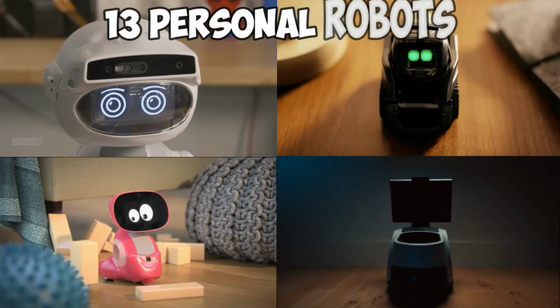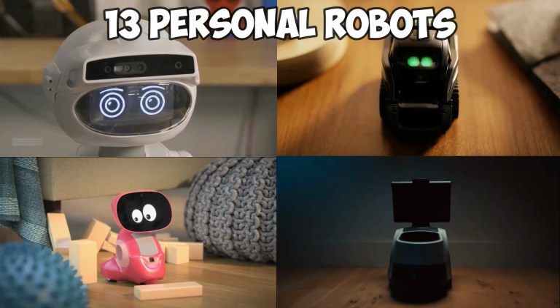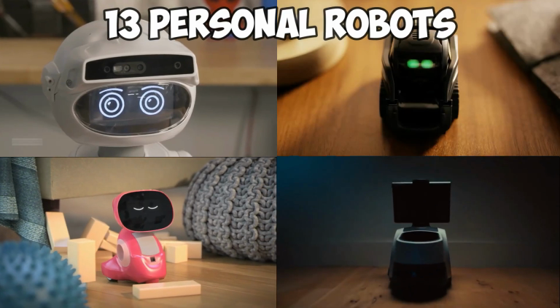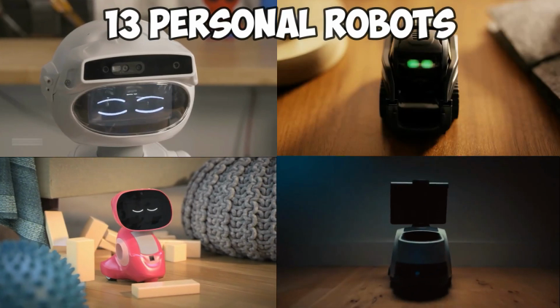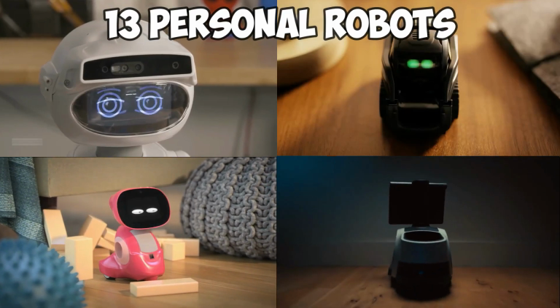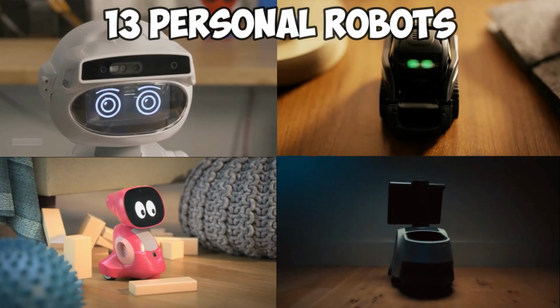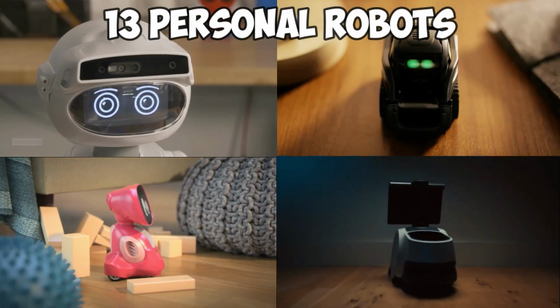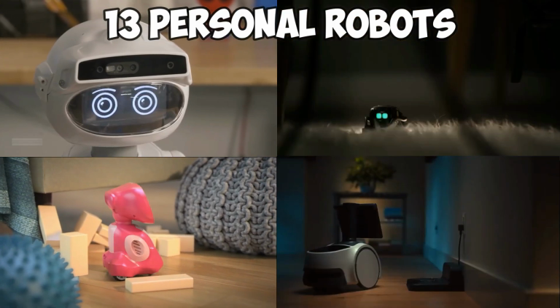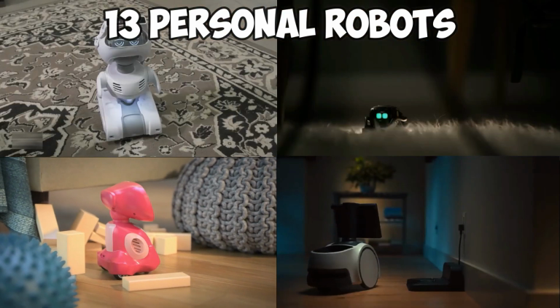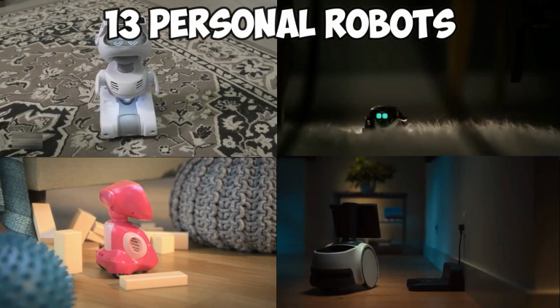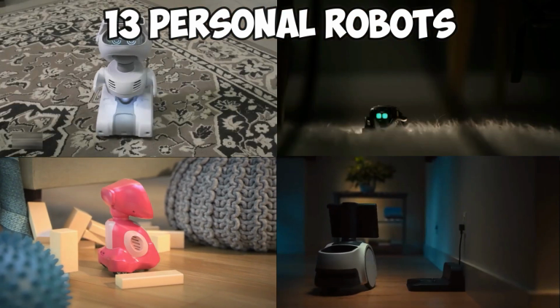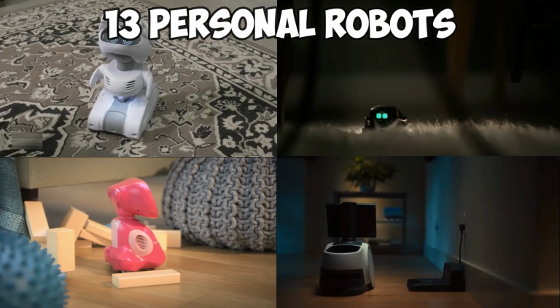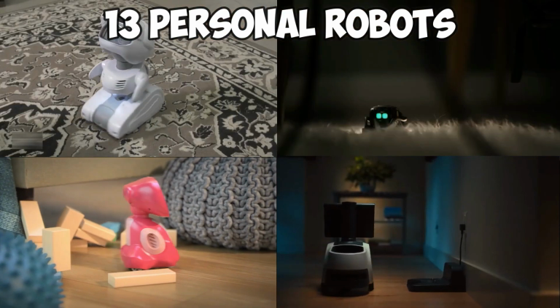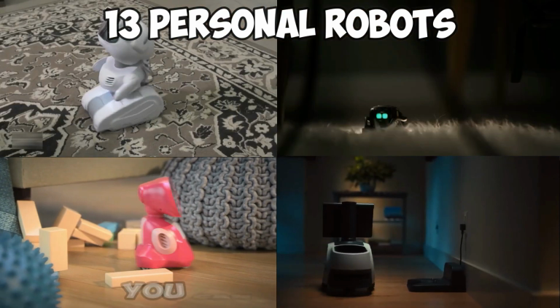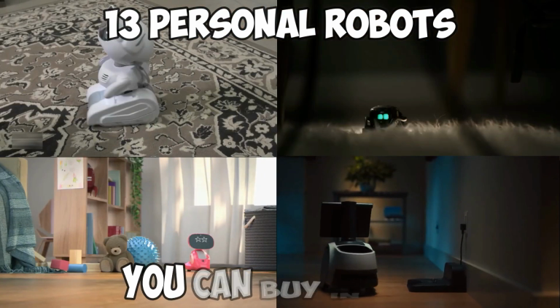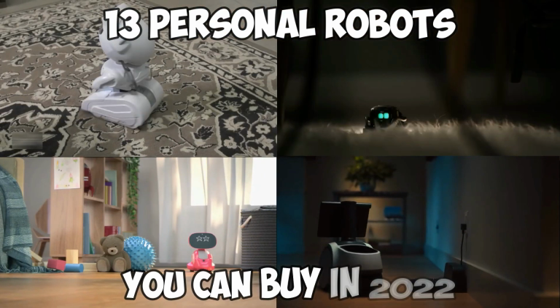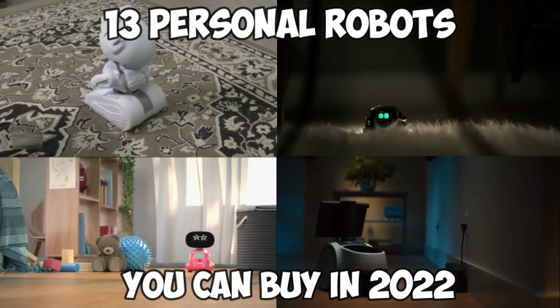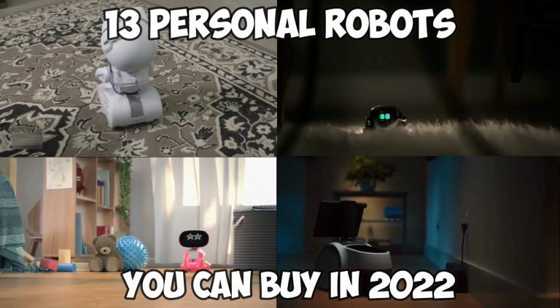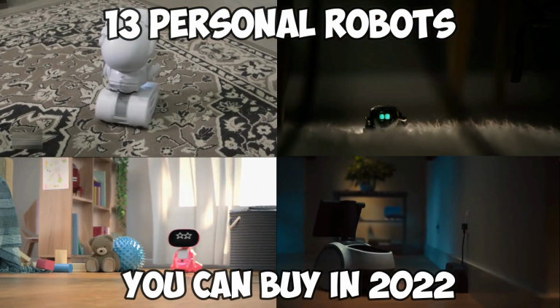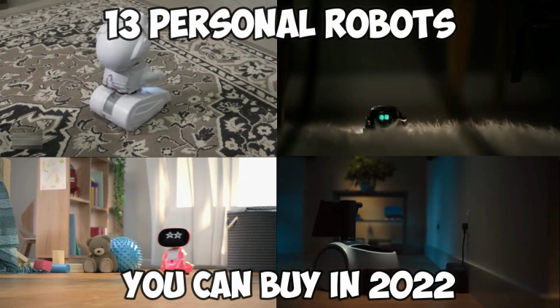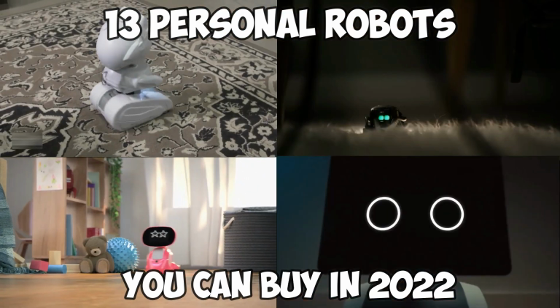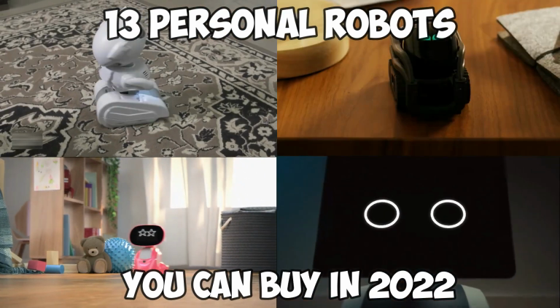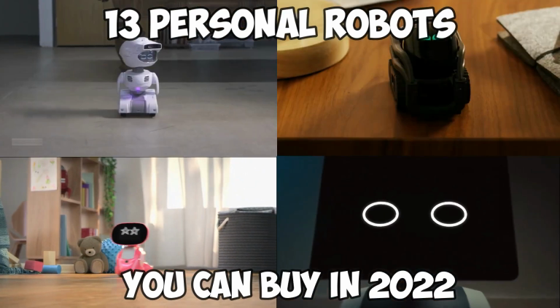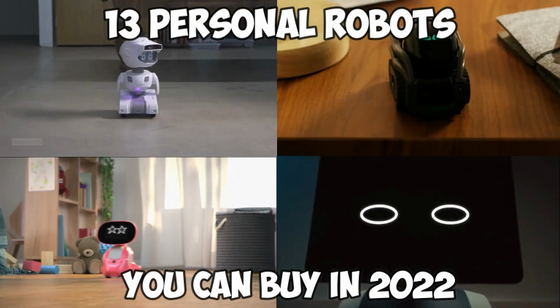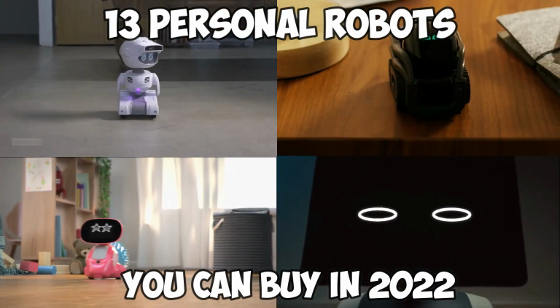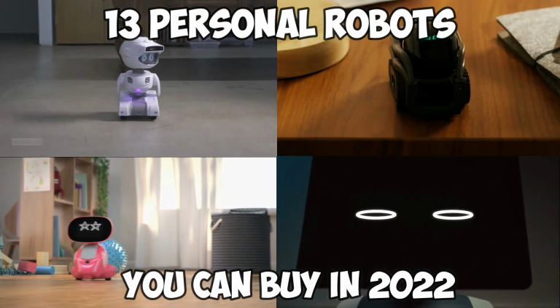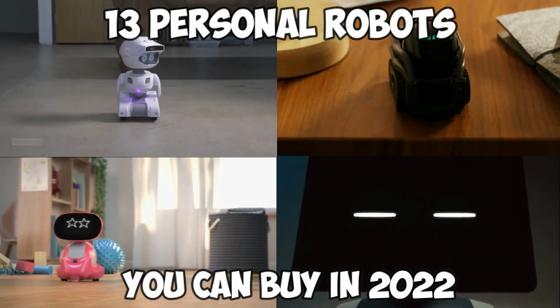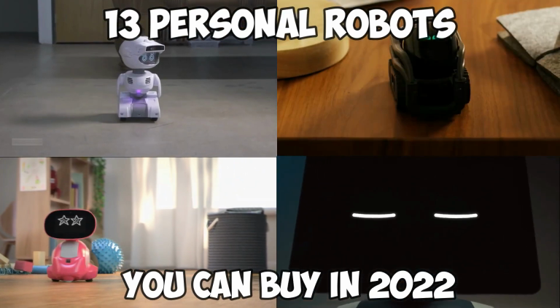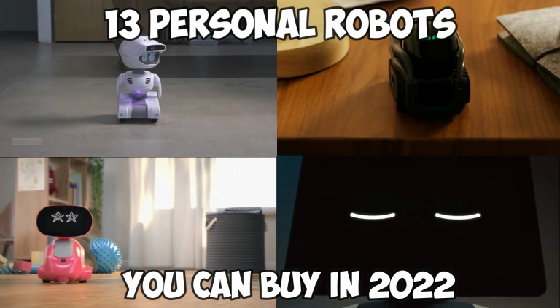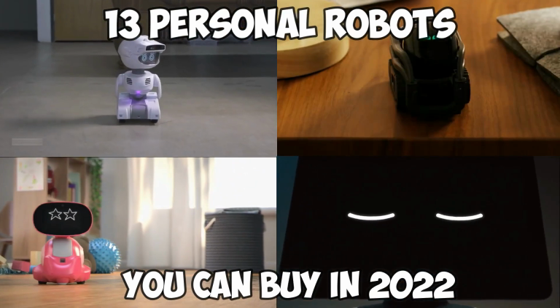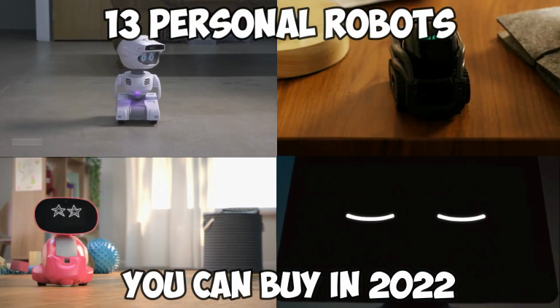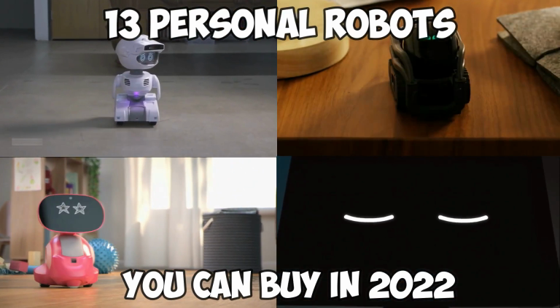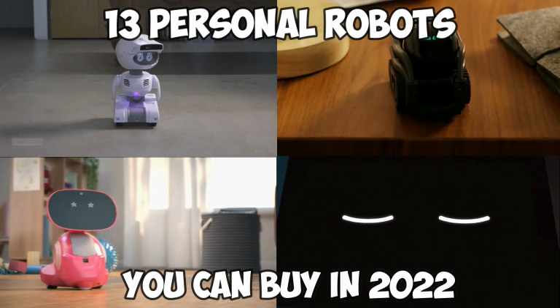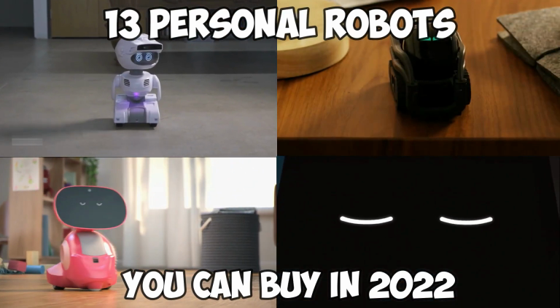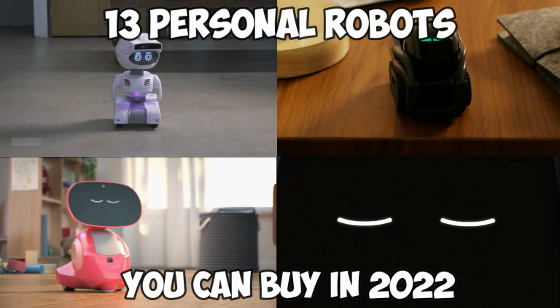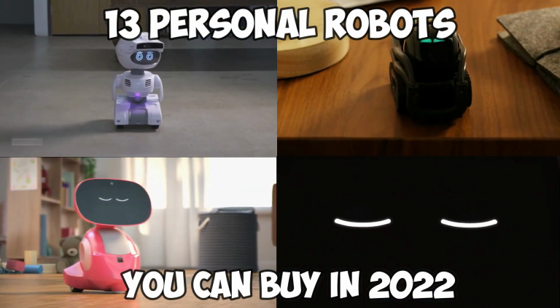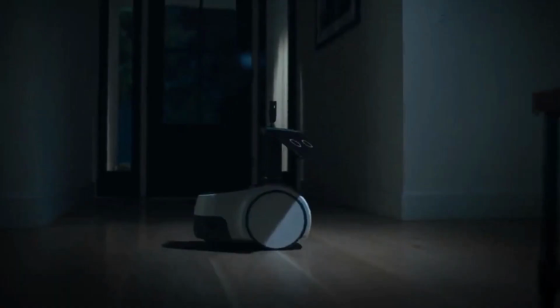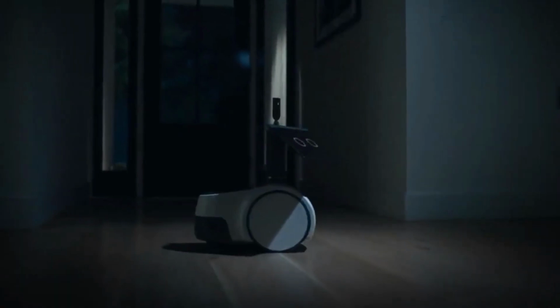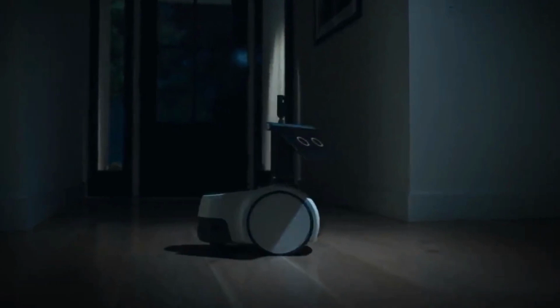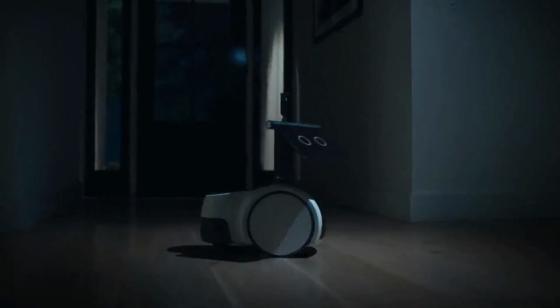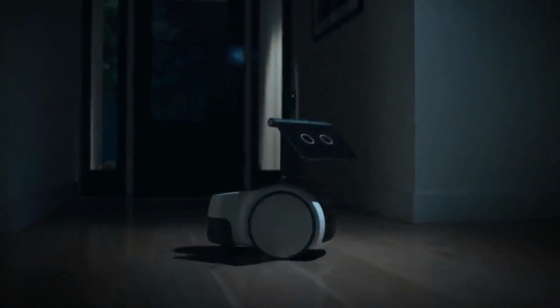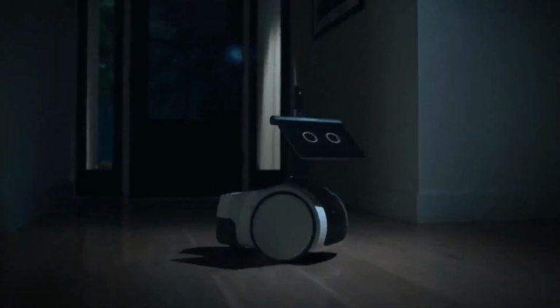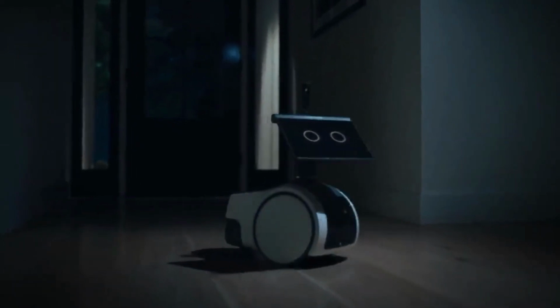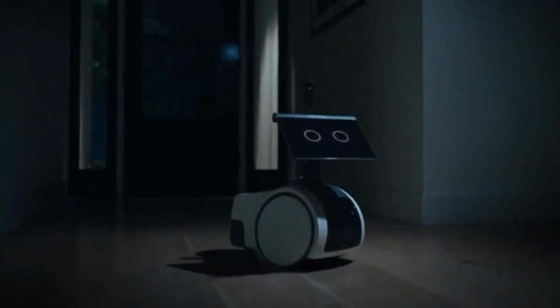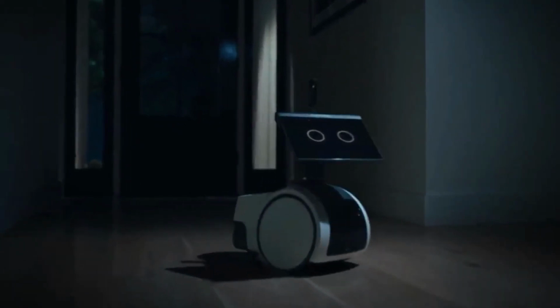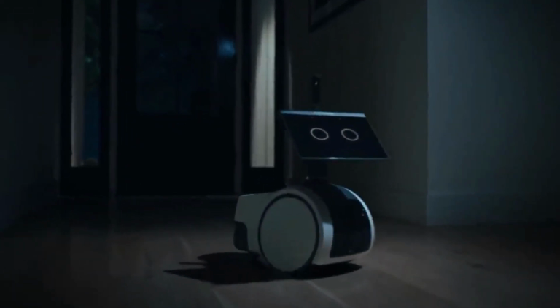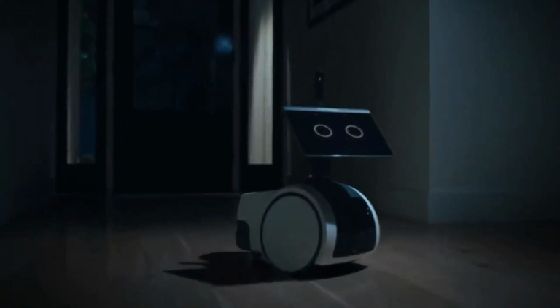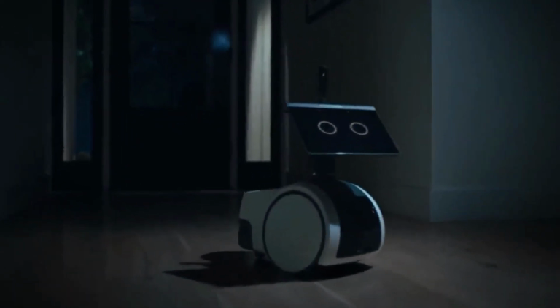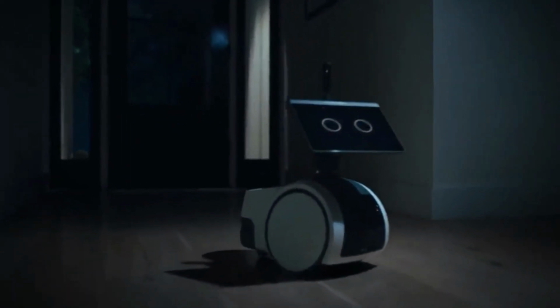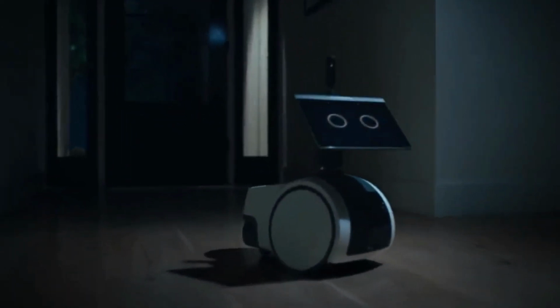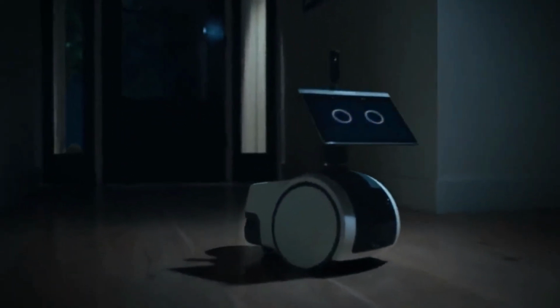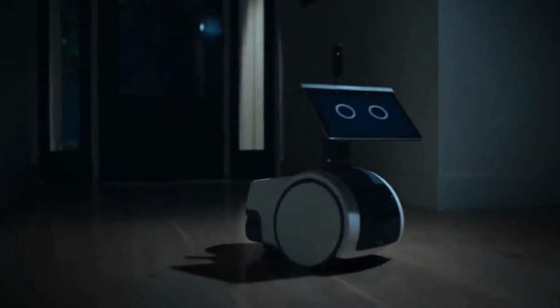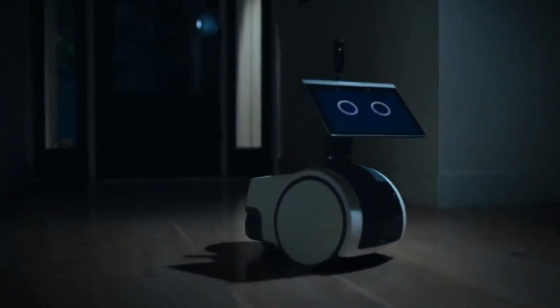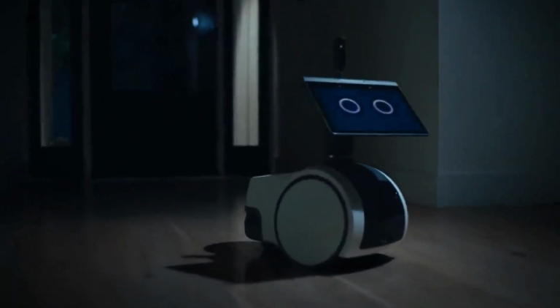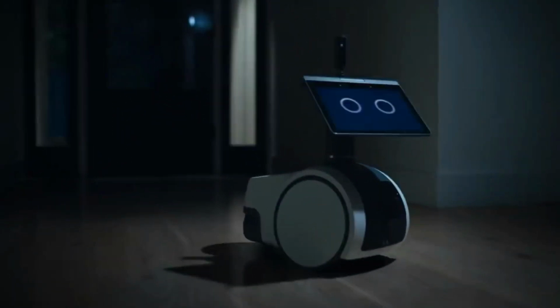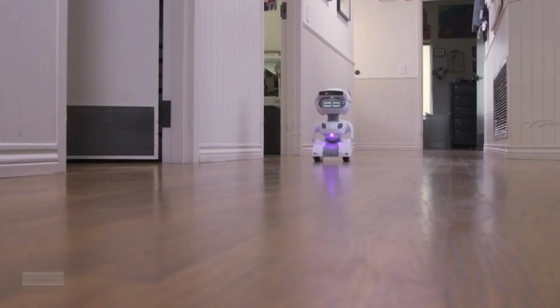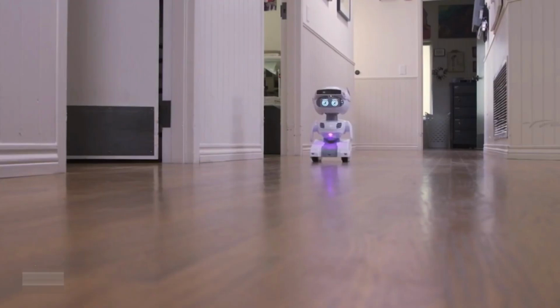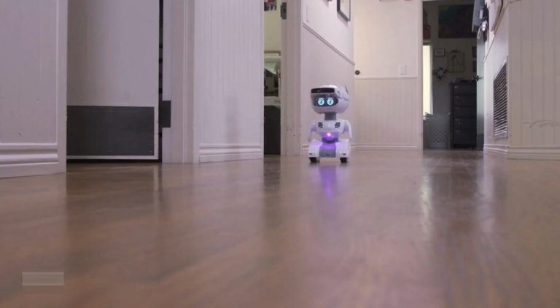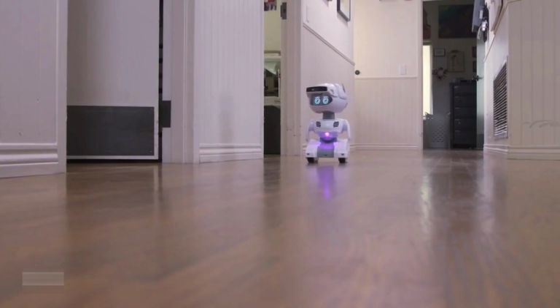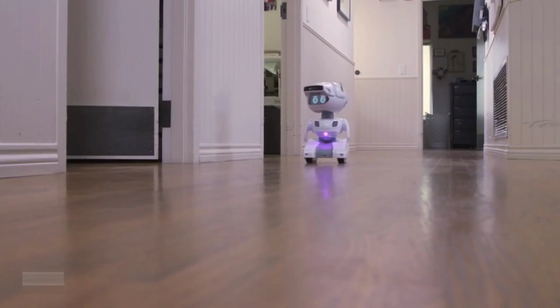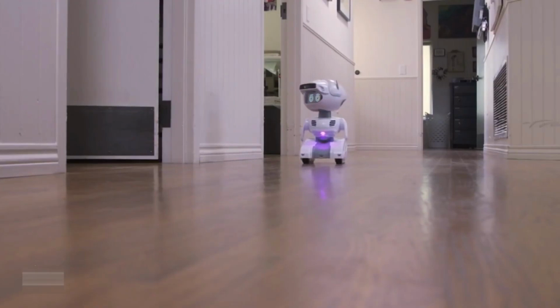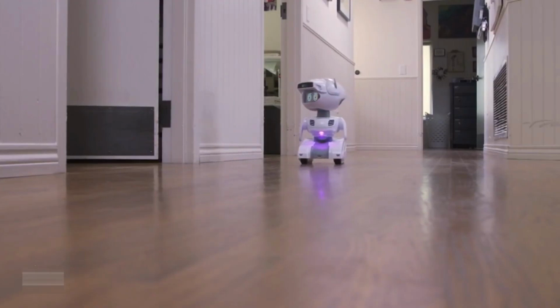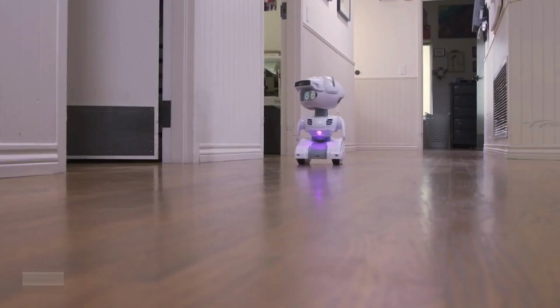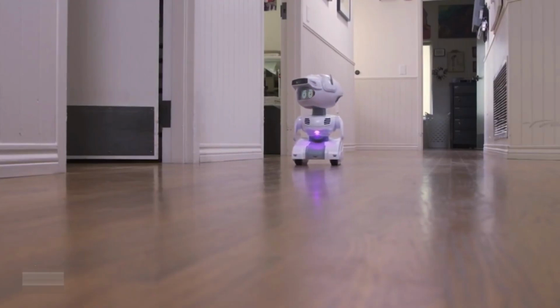In this video, we will be talking about personal robots.